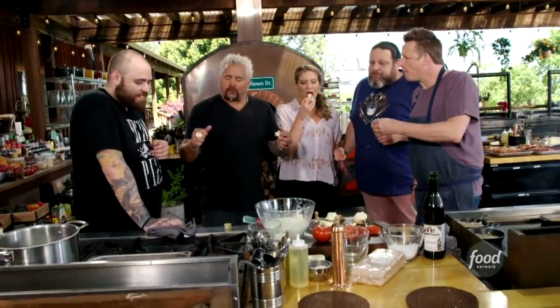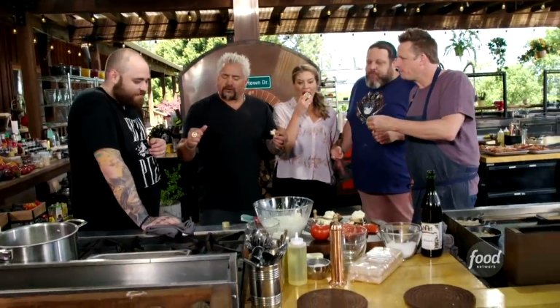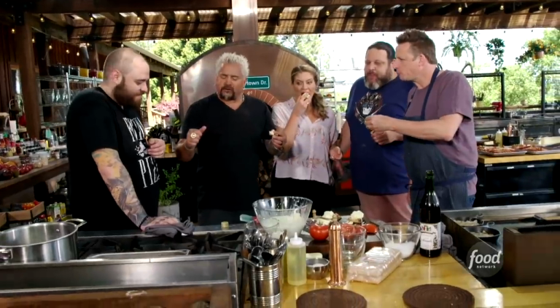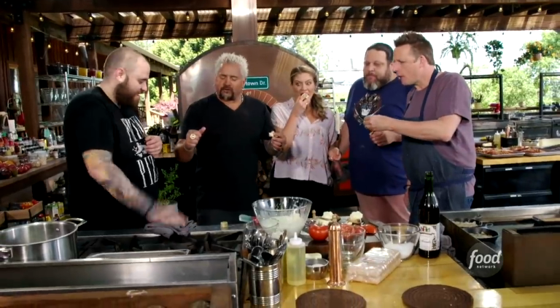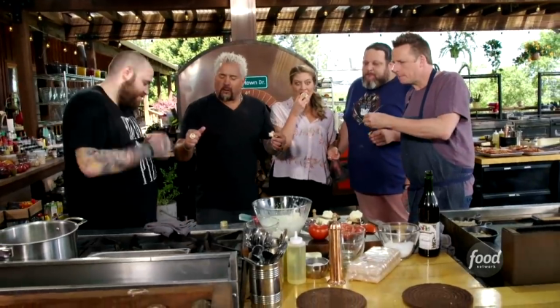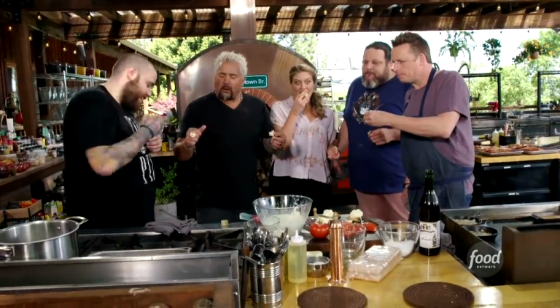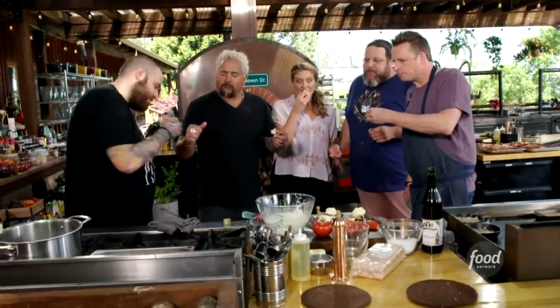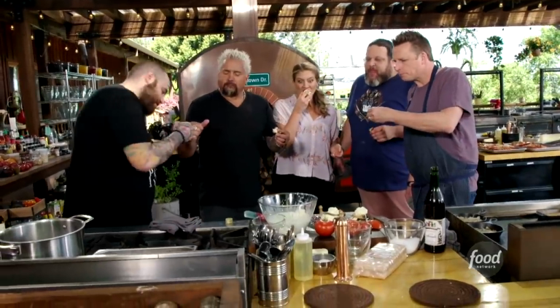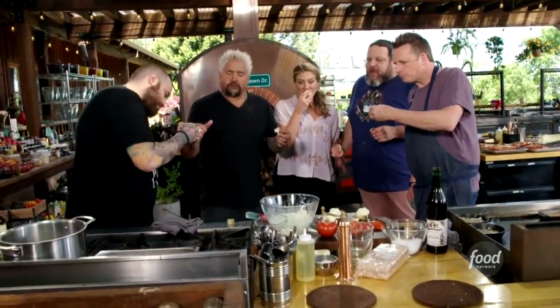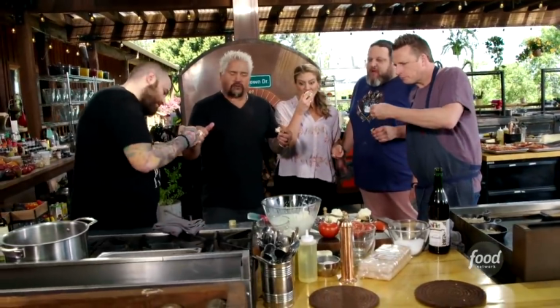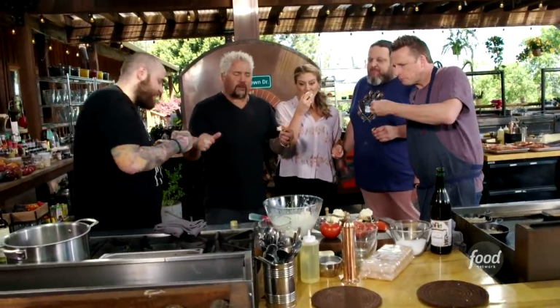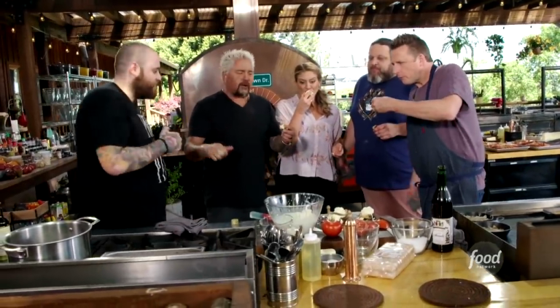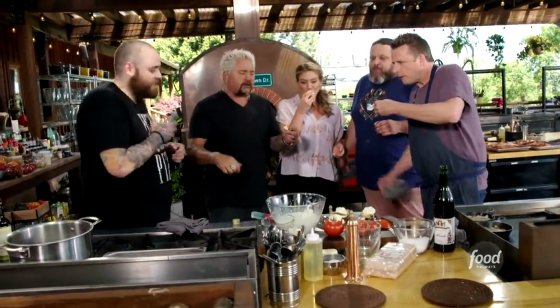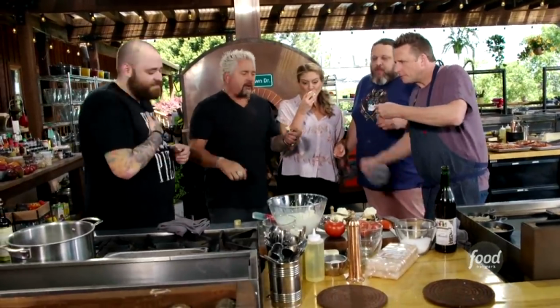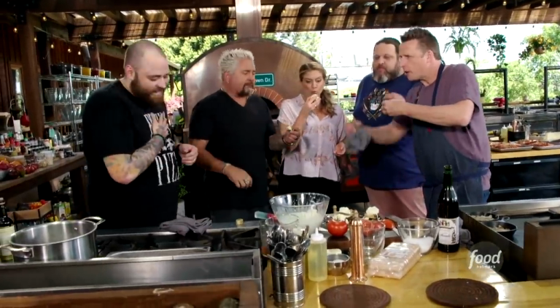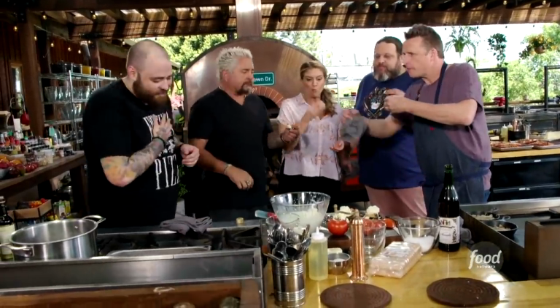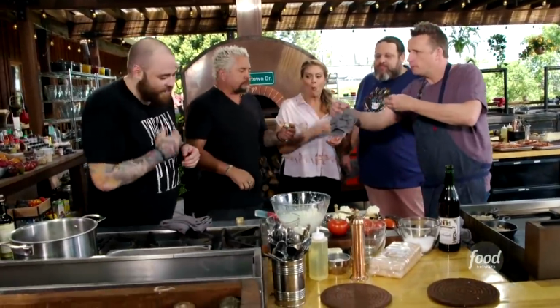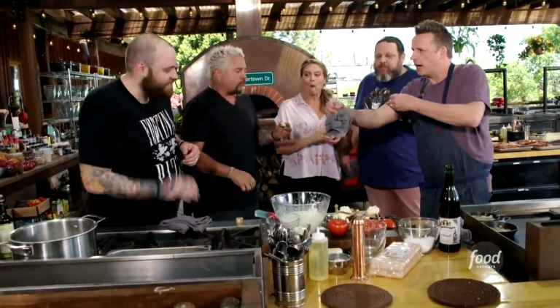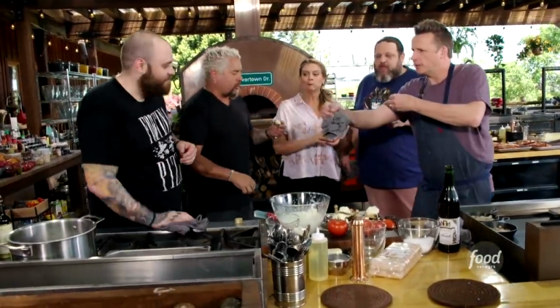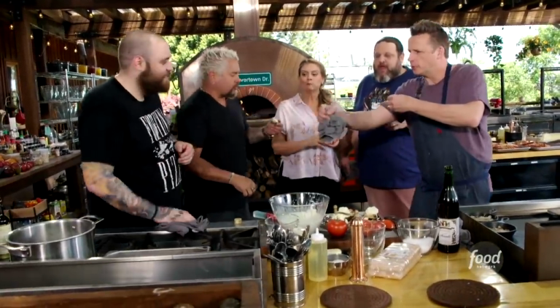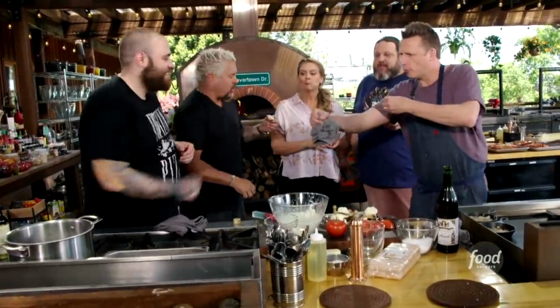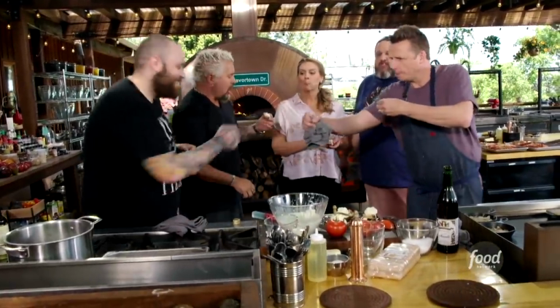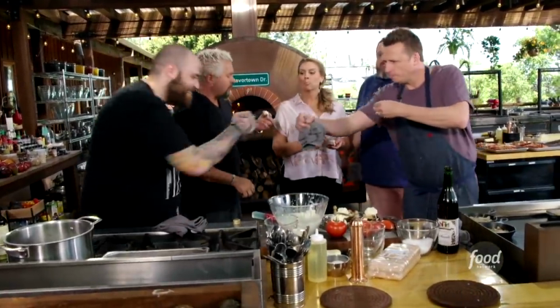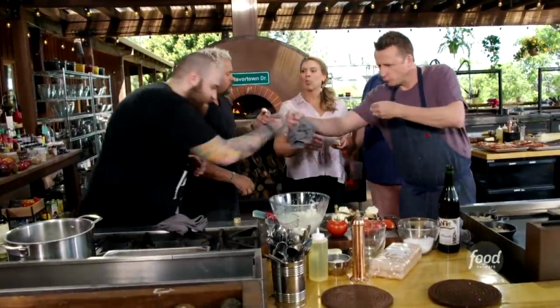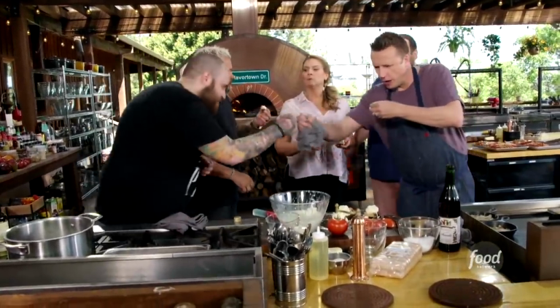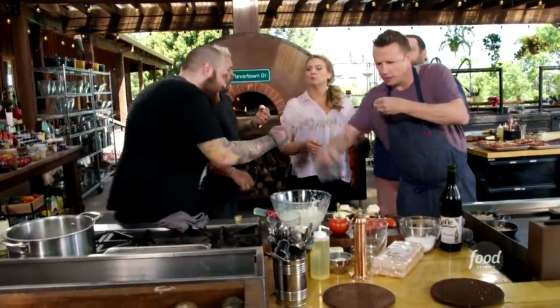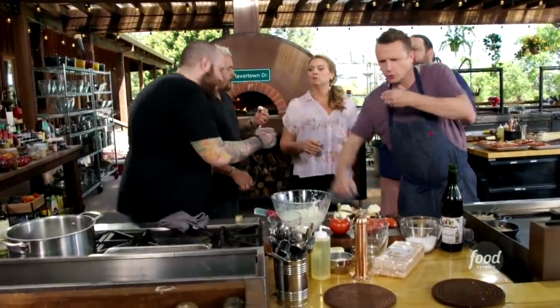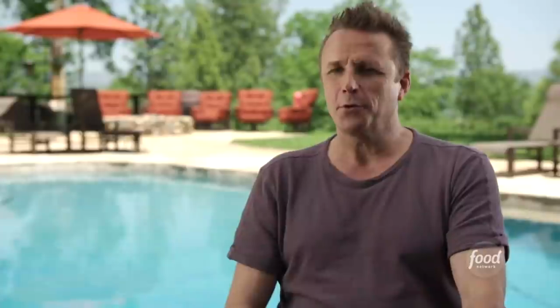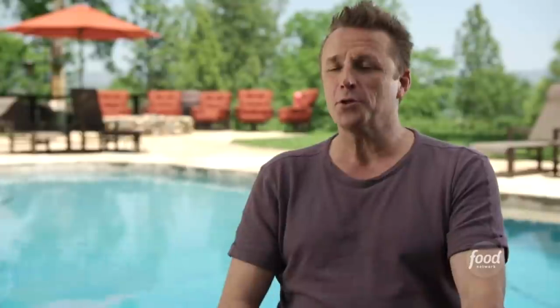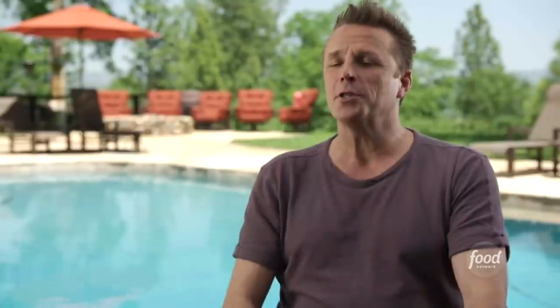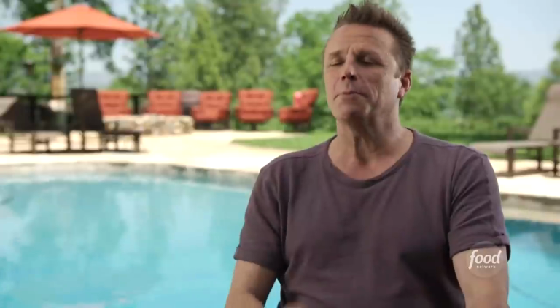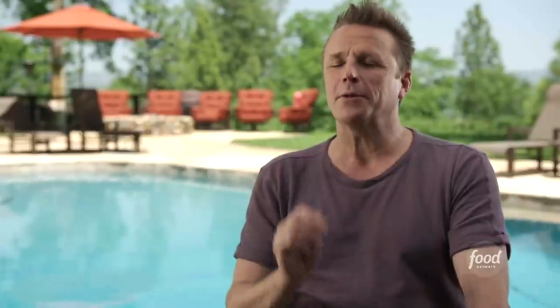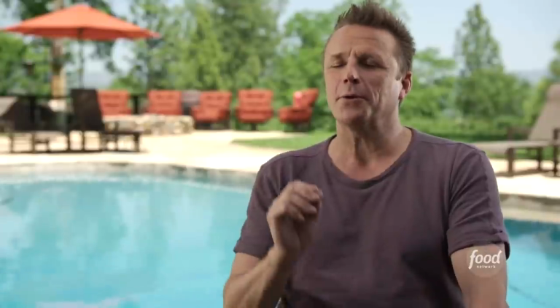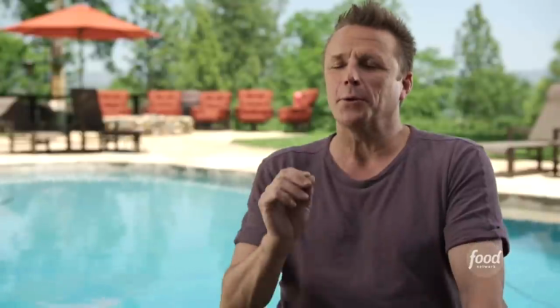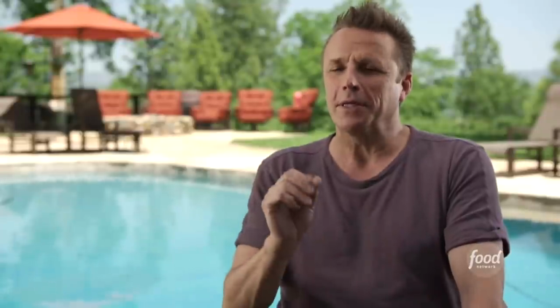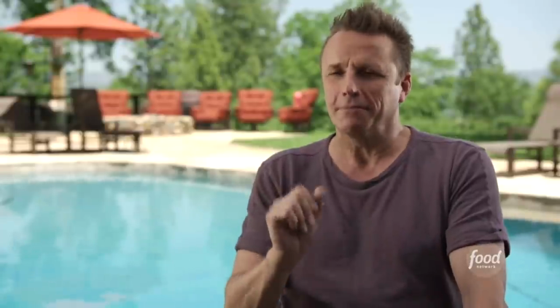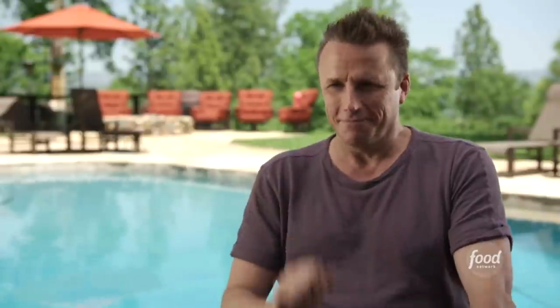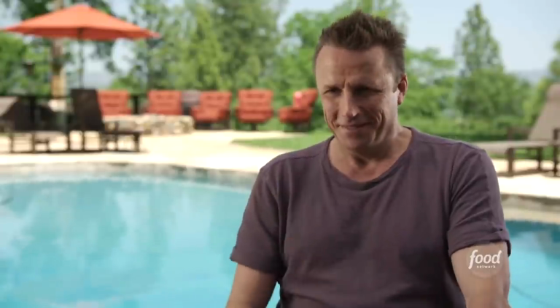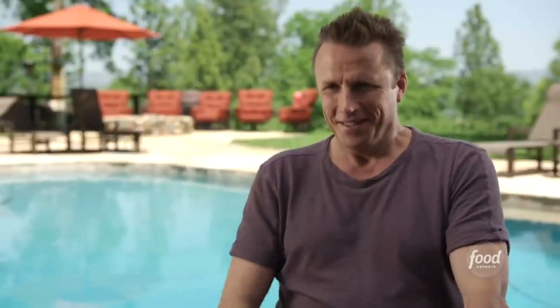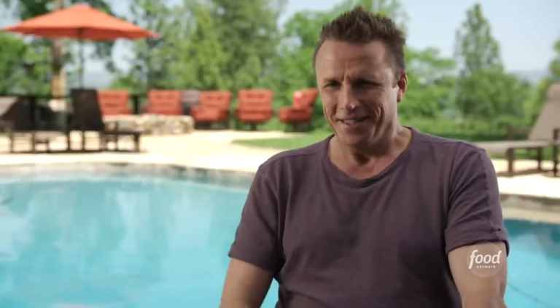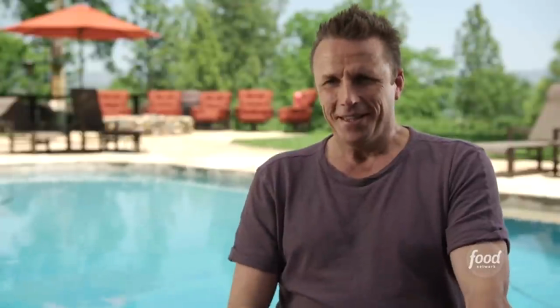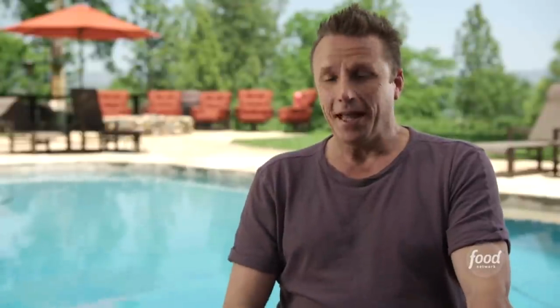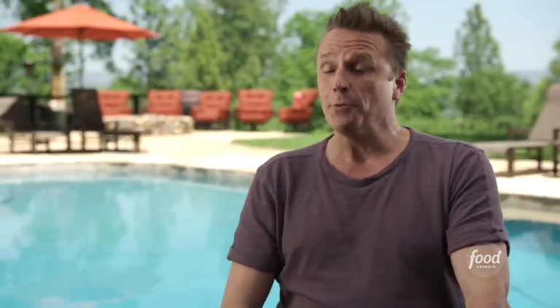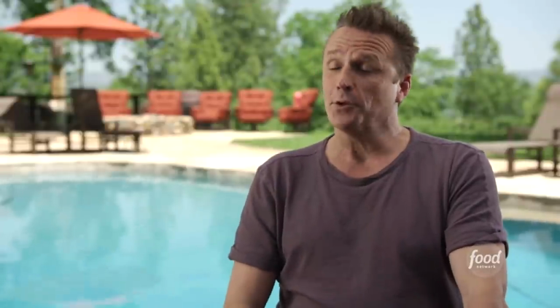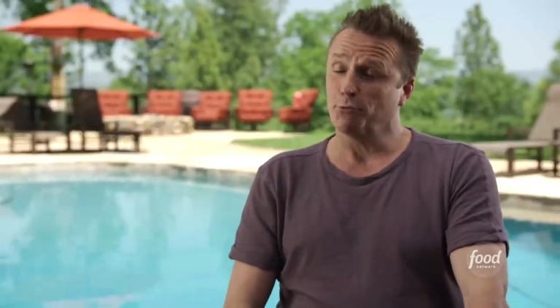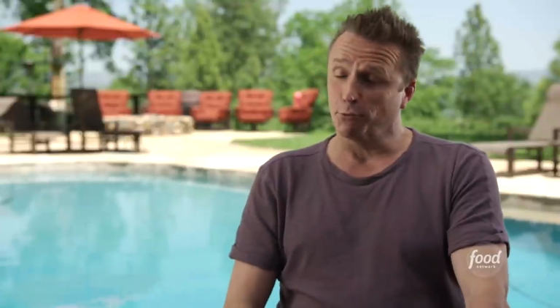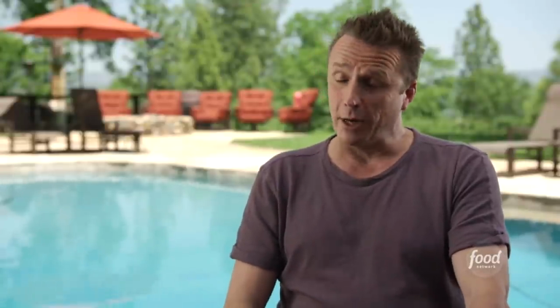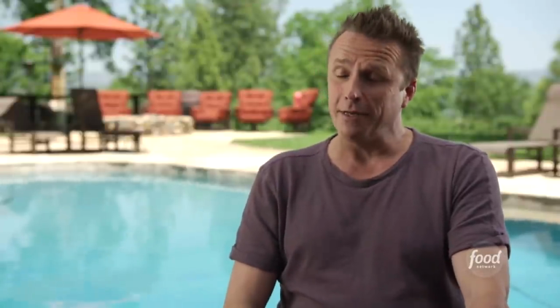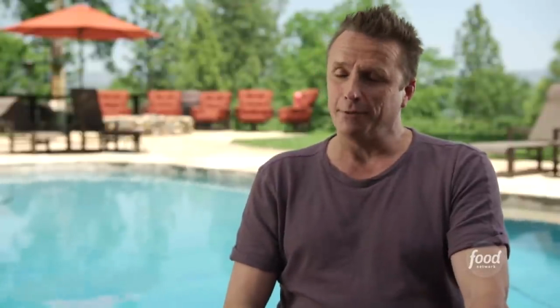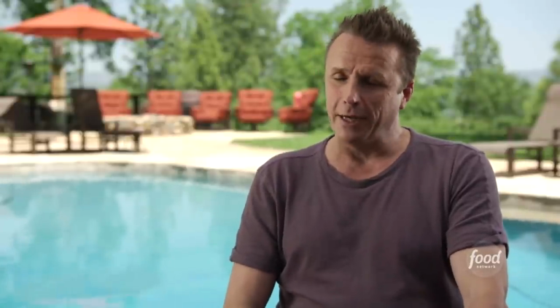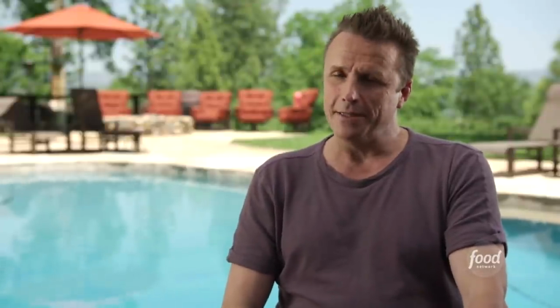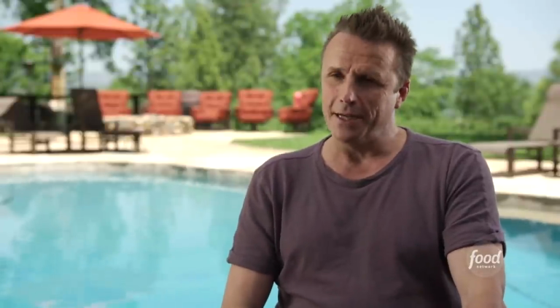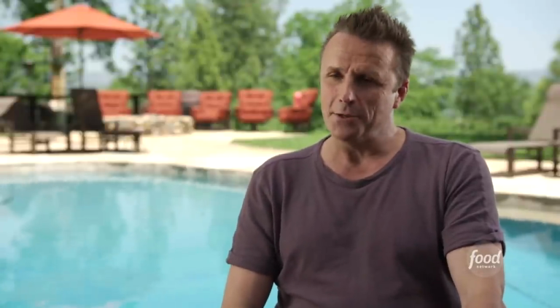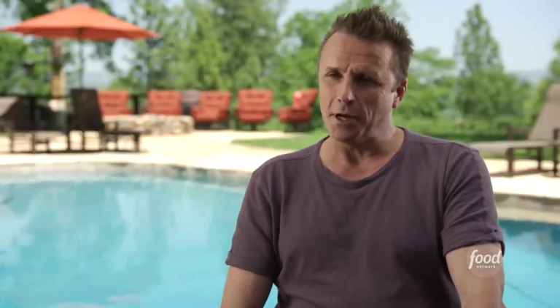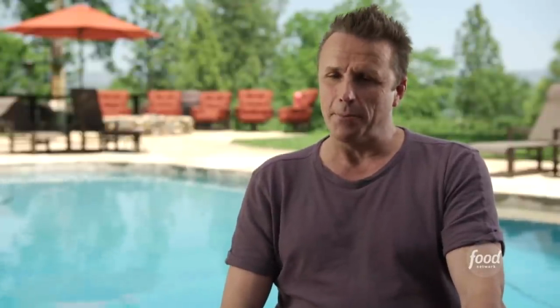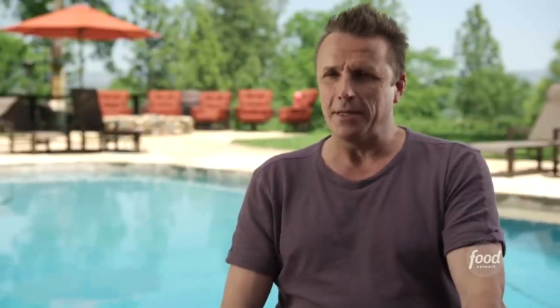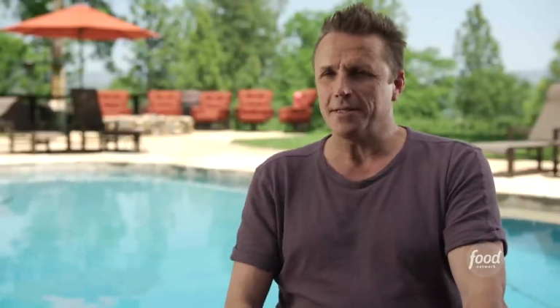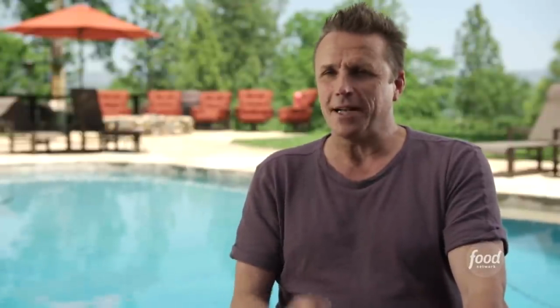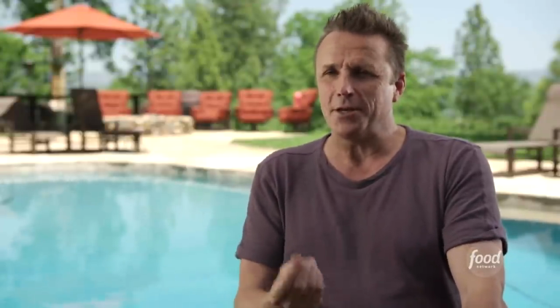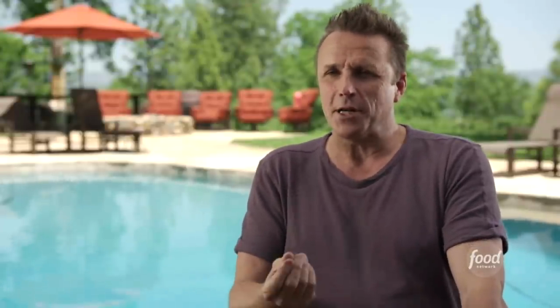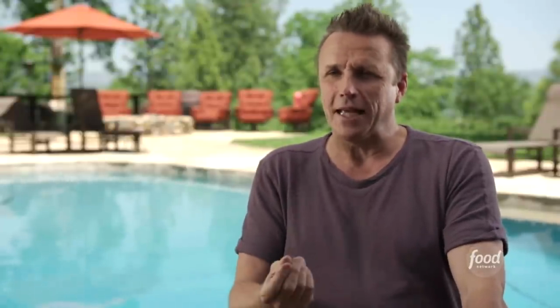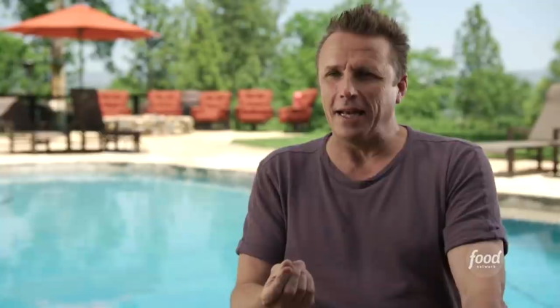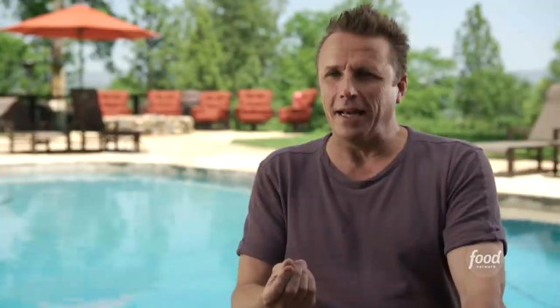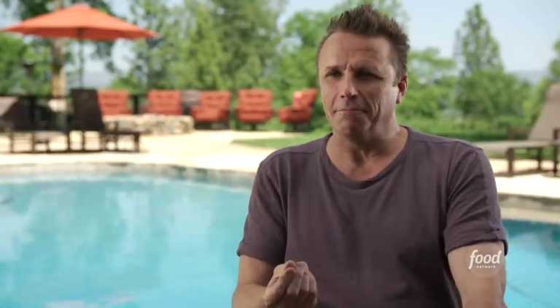Delicious. Thank you. Good job, guys. Nice job. Thank you, thank you. Christian Petroni, that was a great, great dish. I'm in stracciatella.